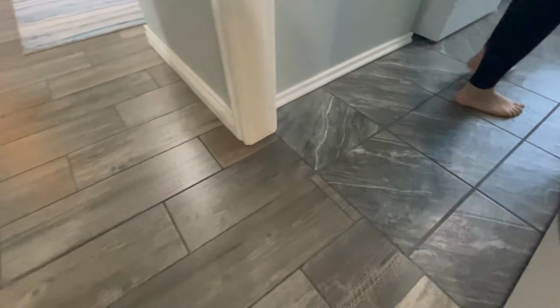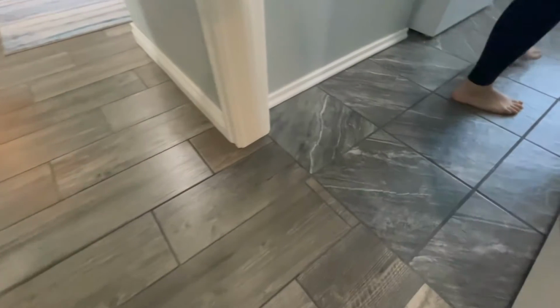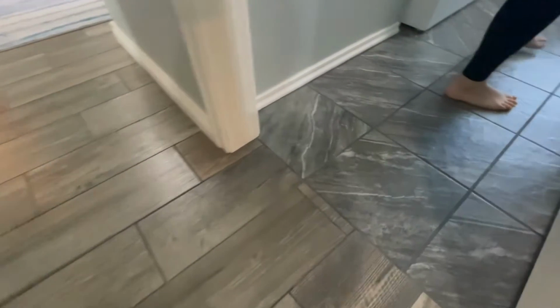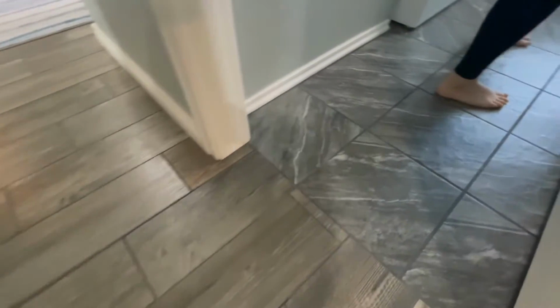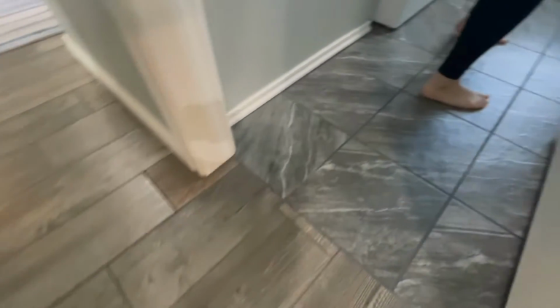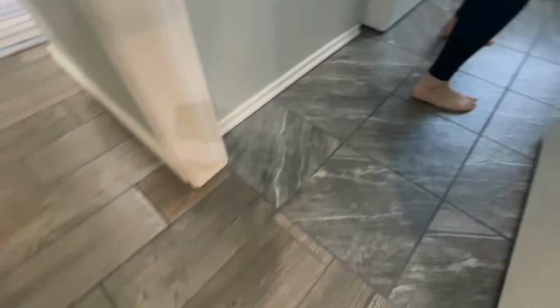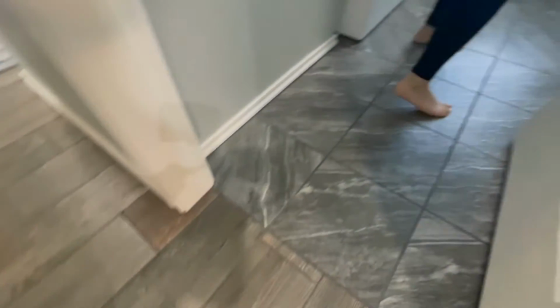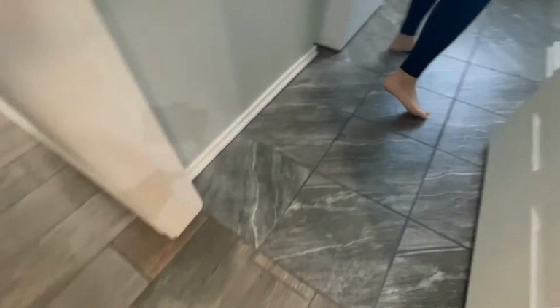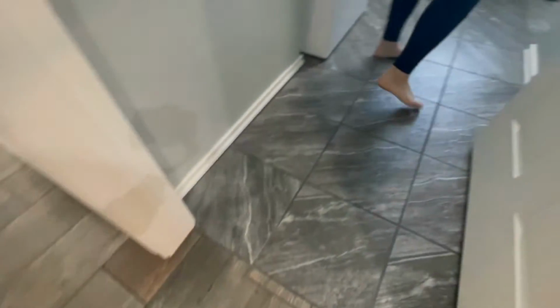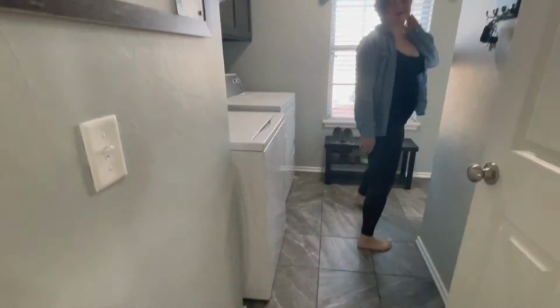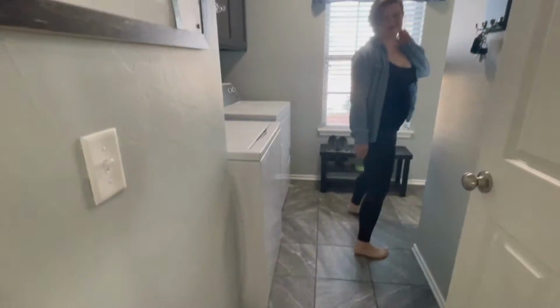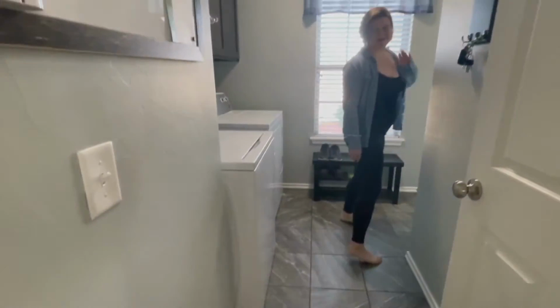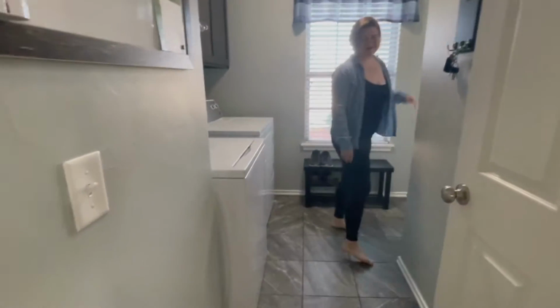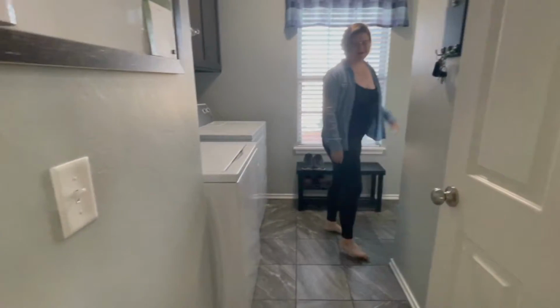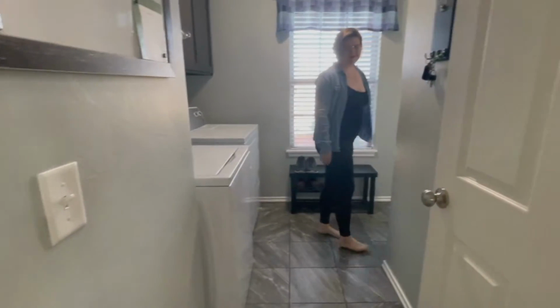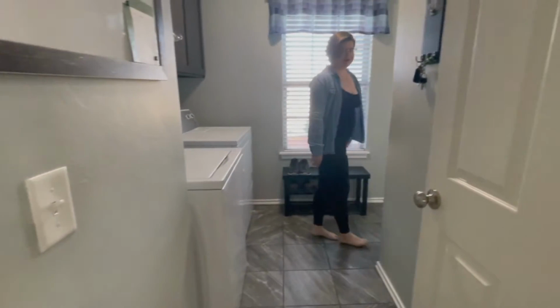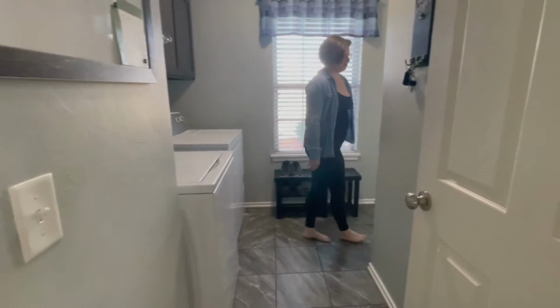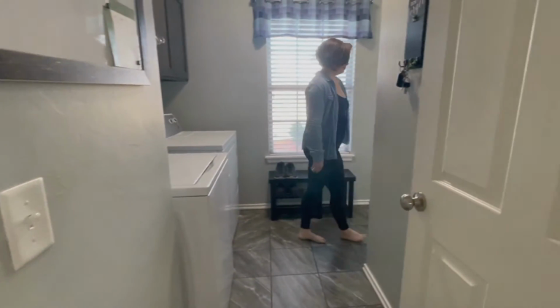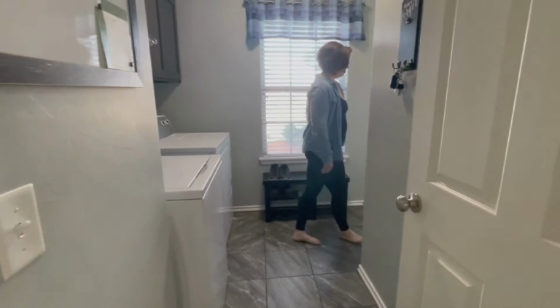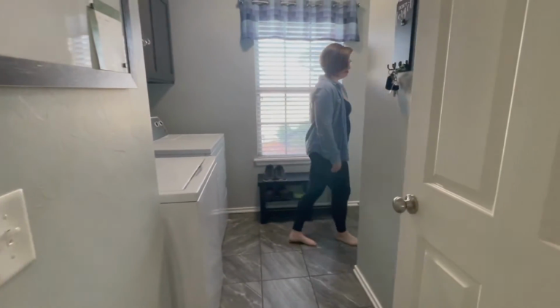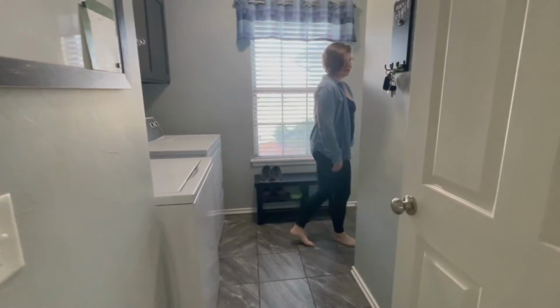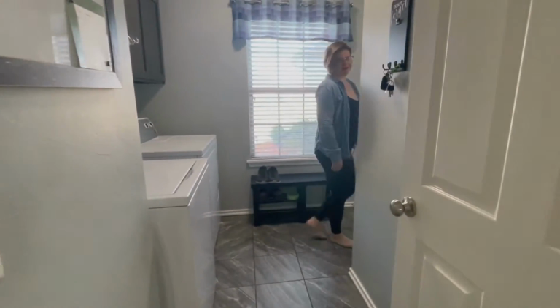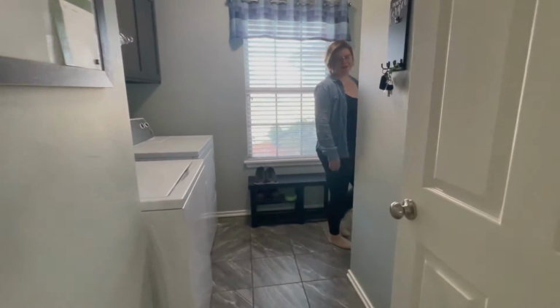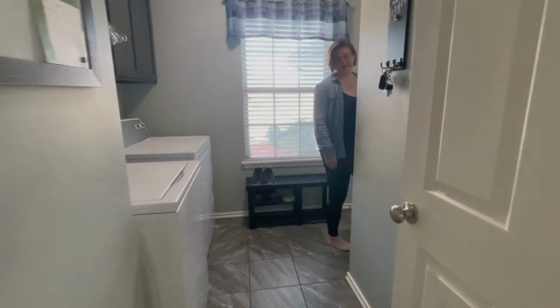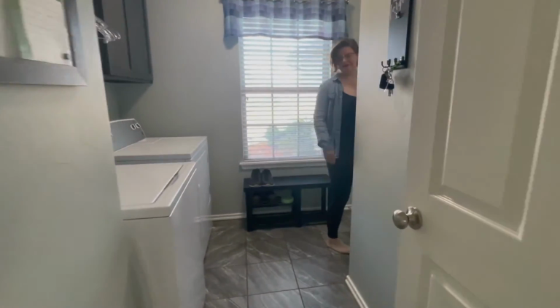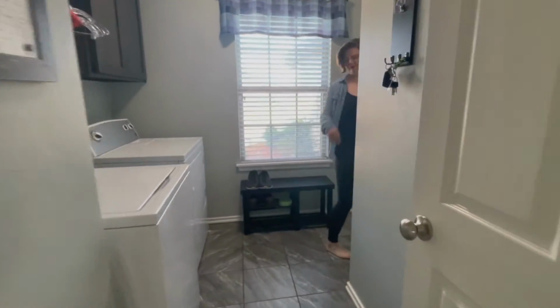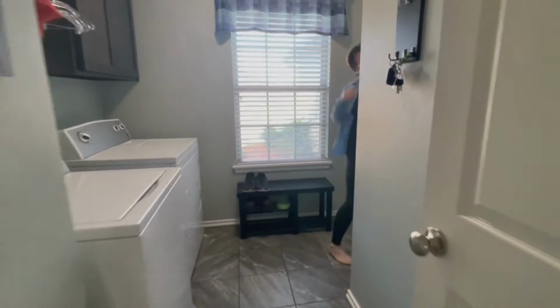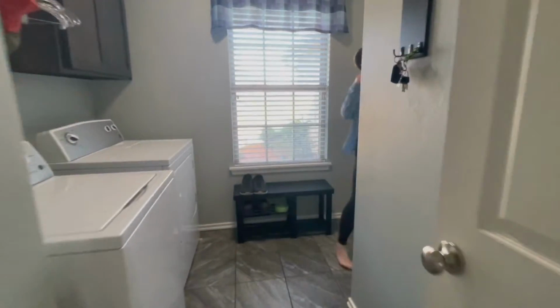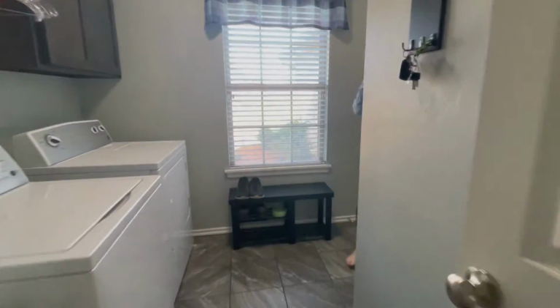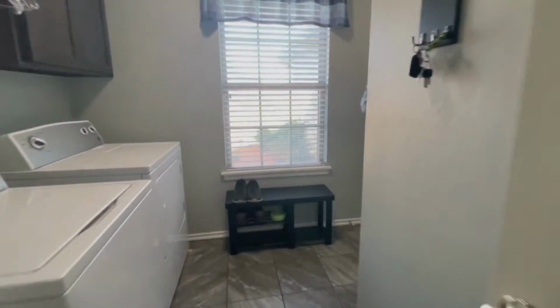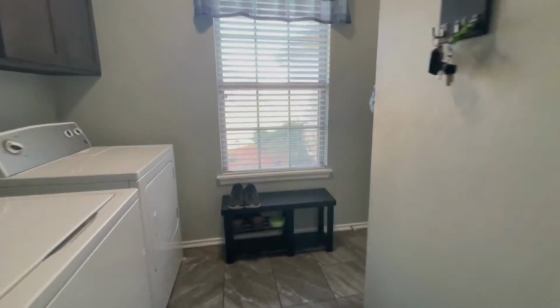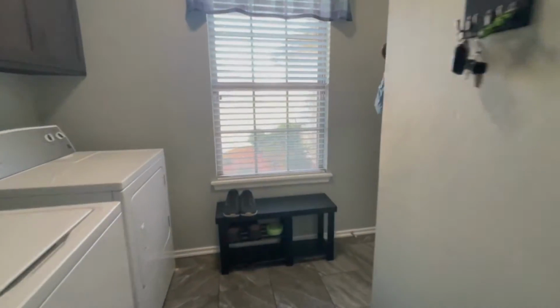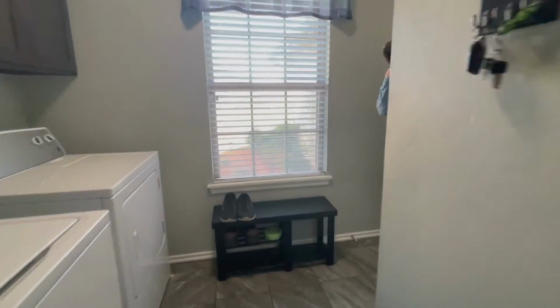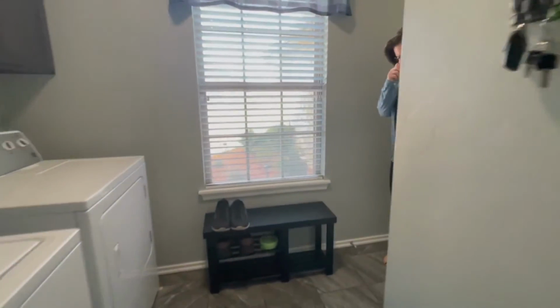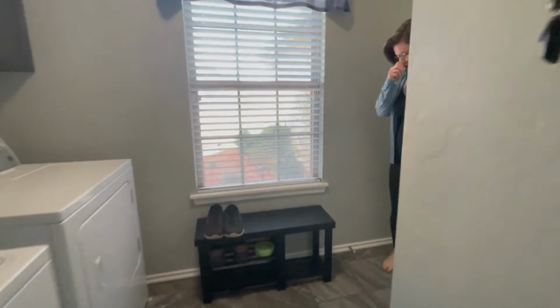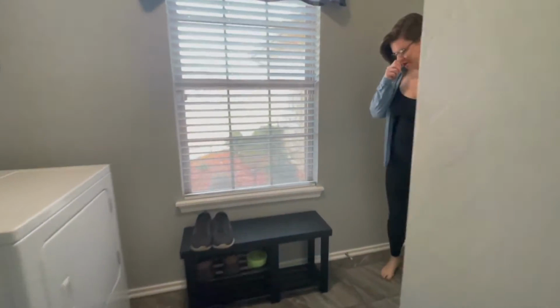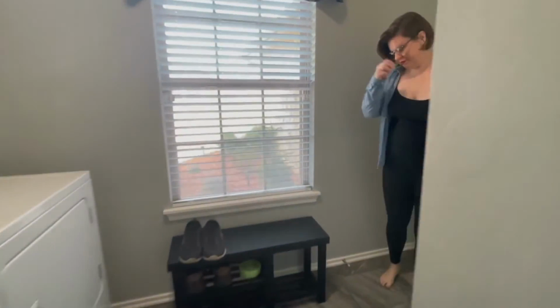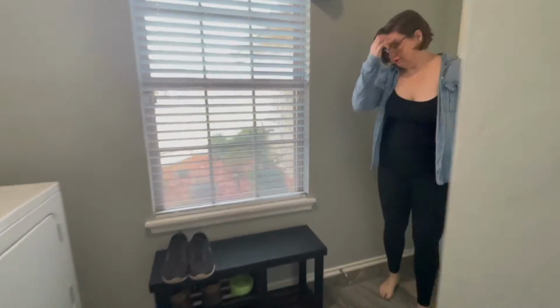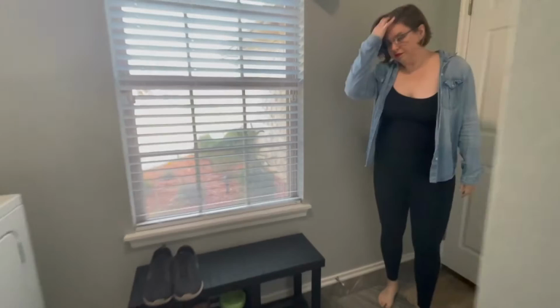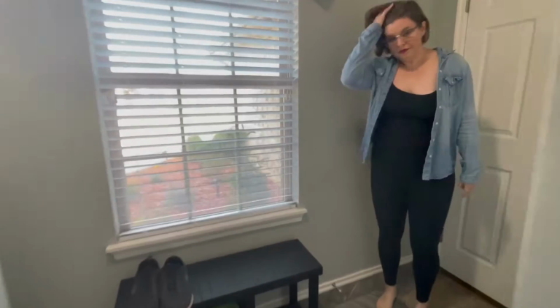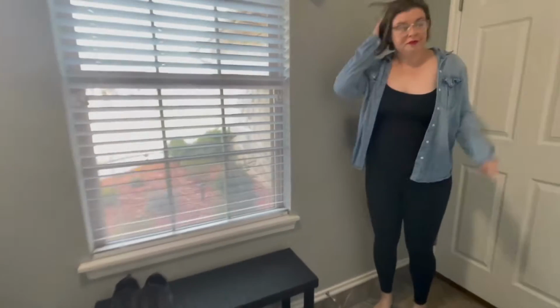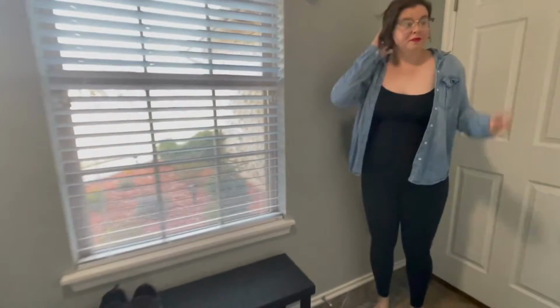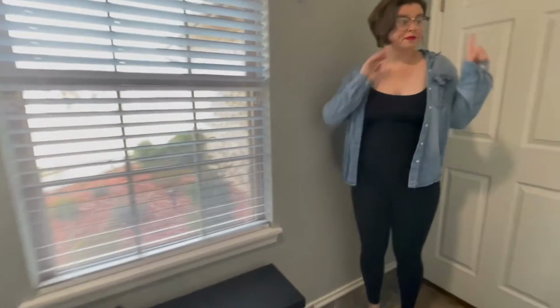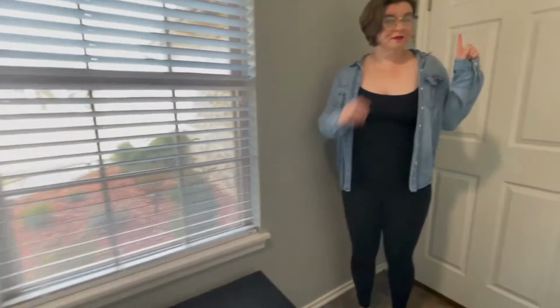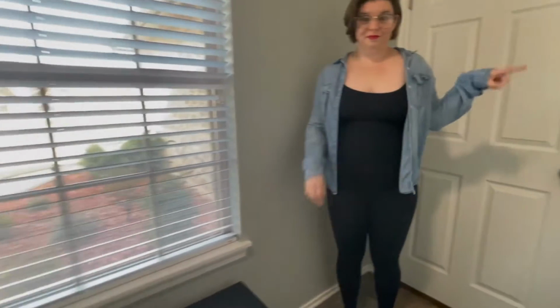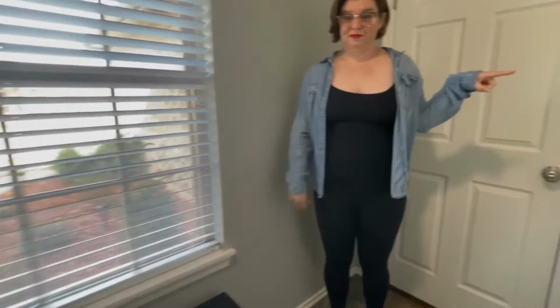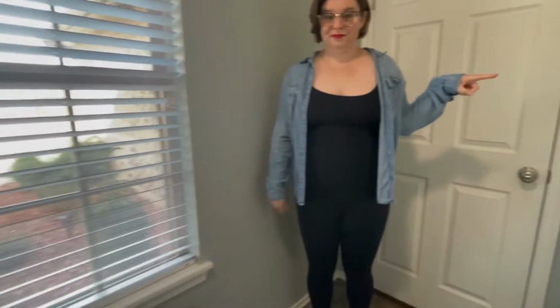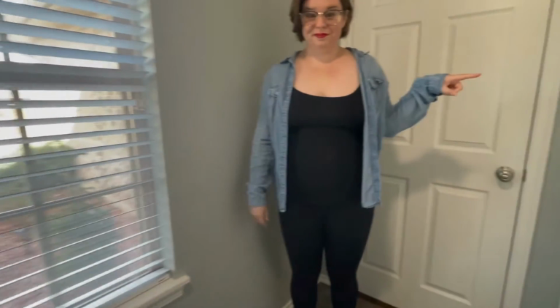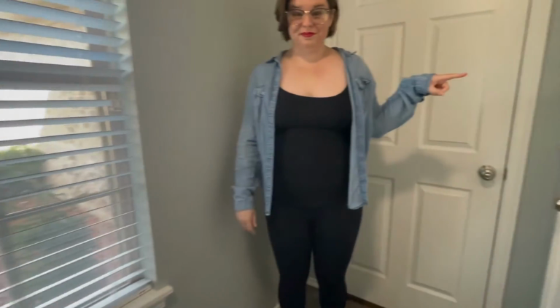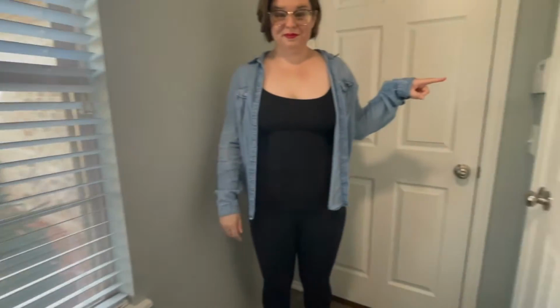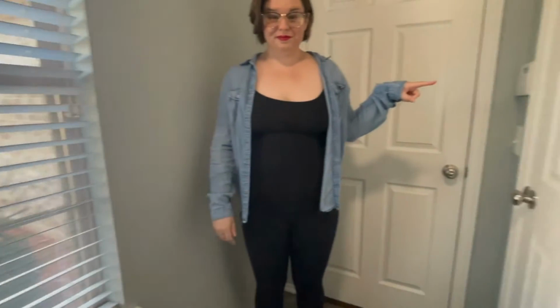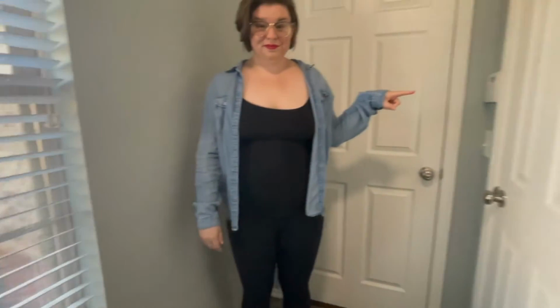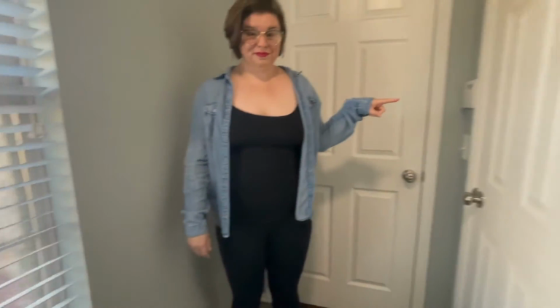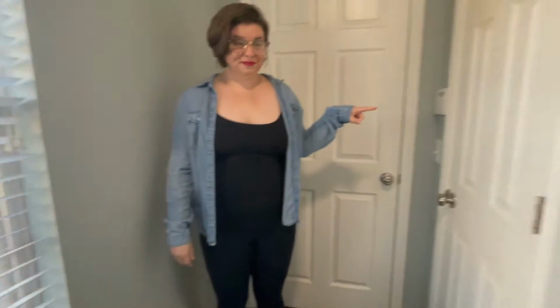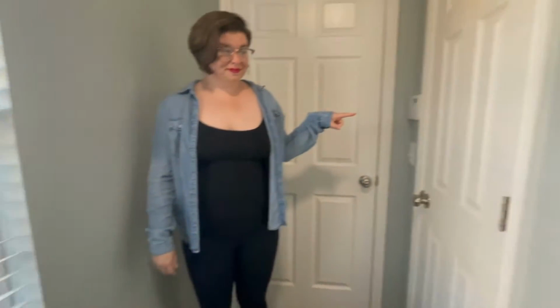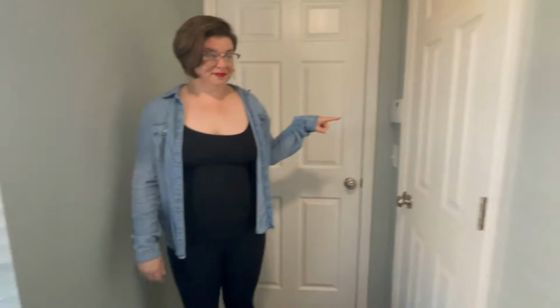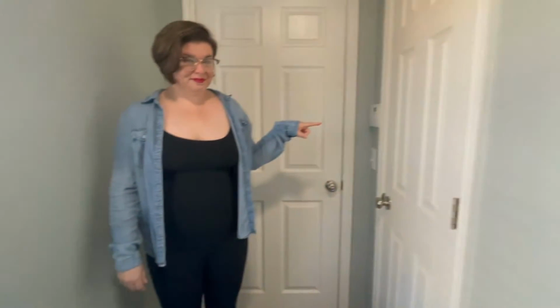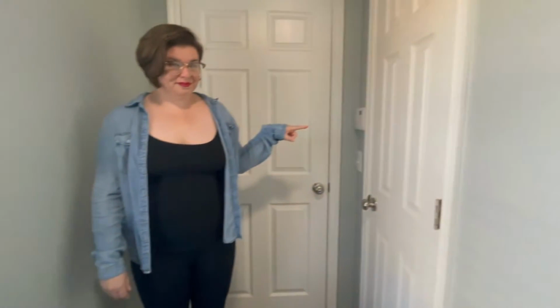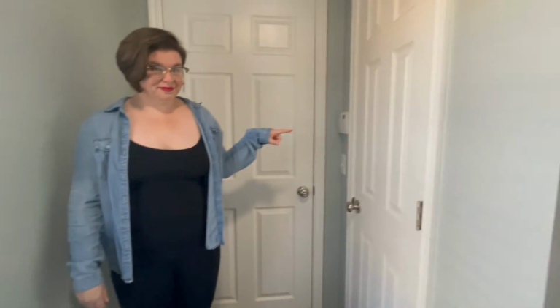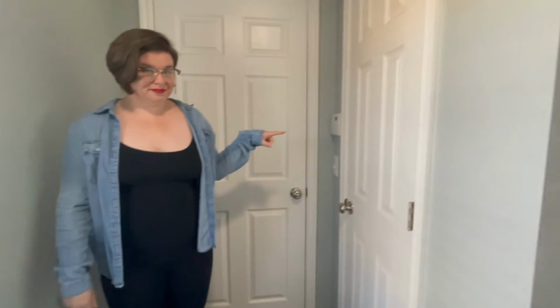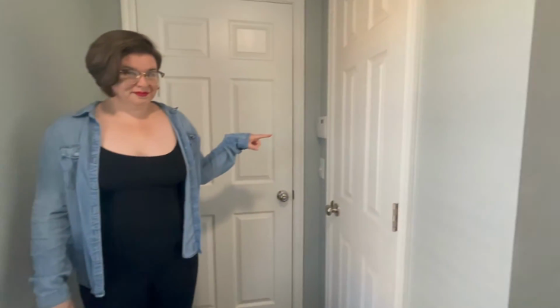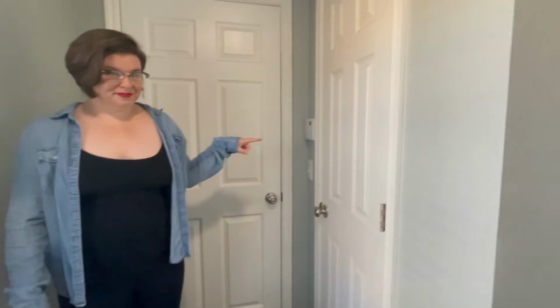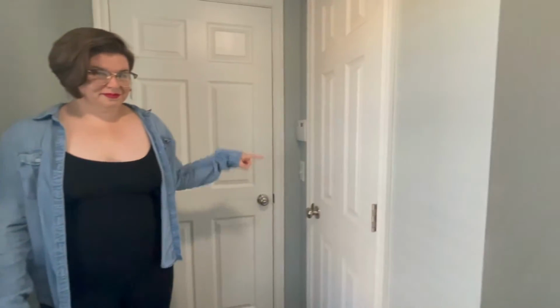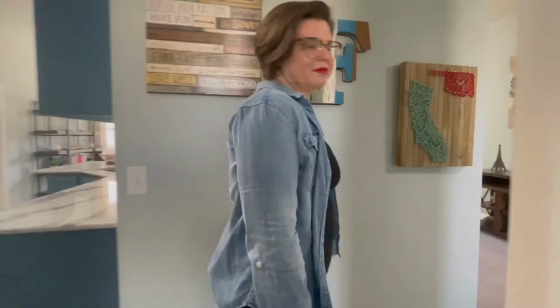The laundry room features not only storage above the washer and dryer, but also an extra closet for your cleaning supplies.